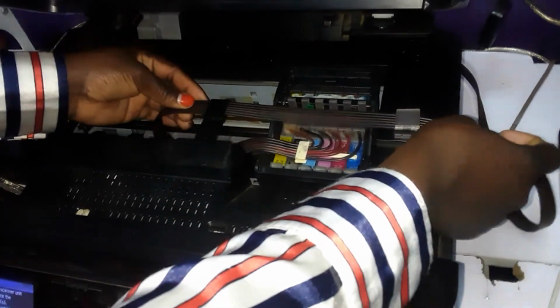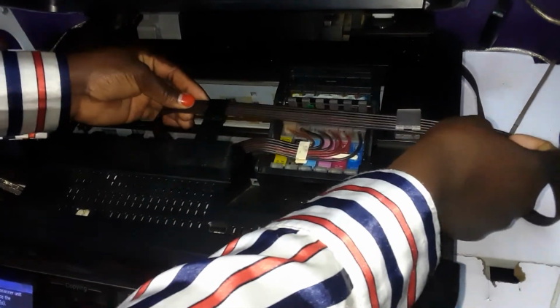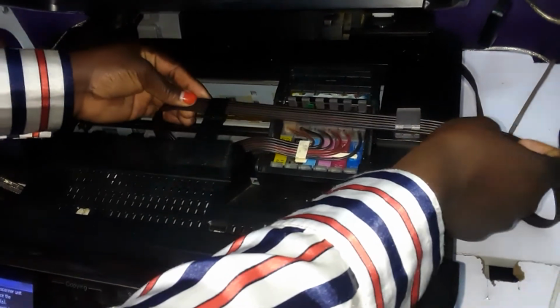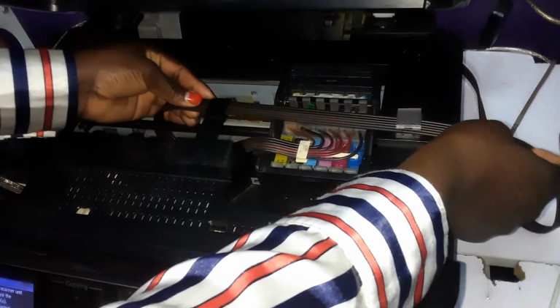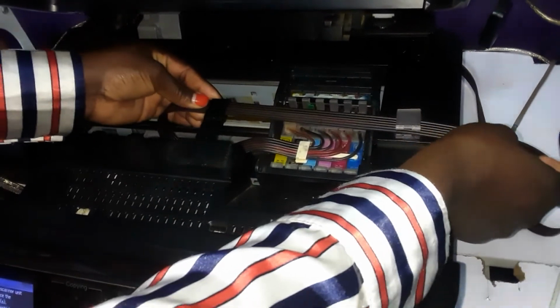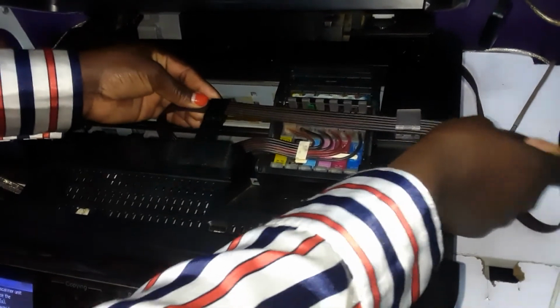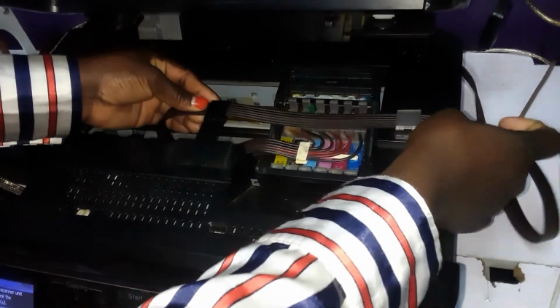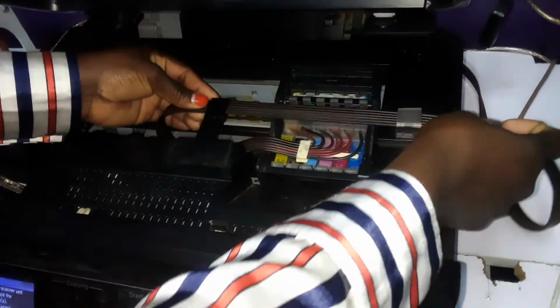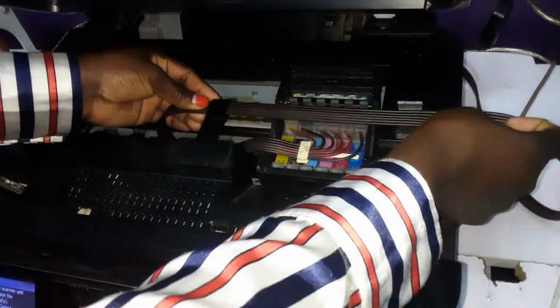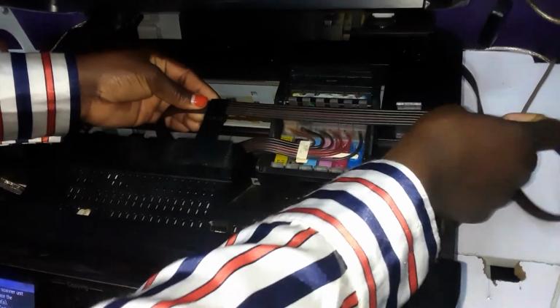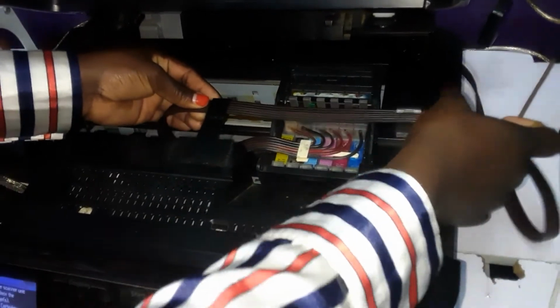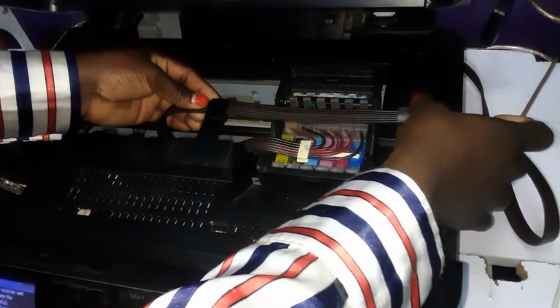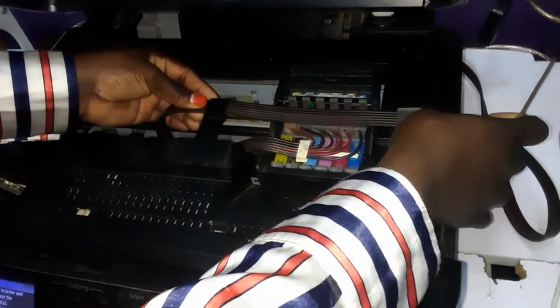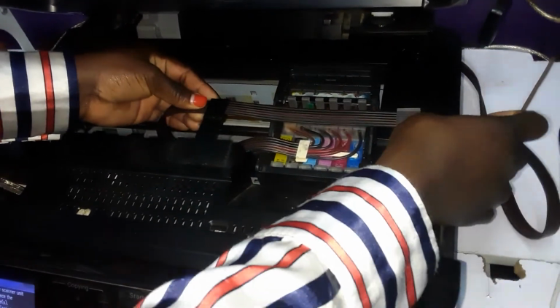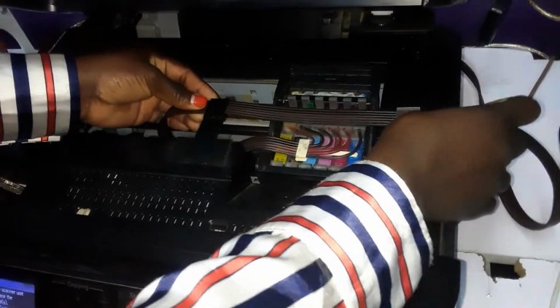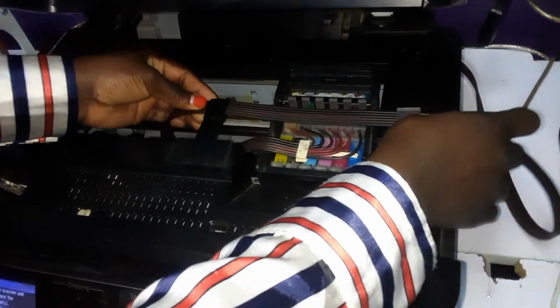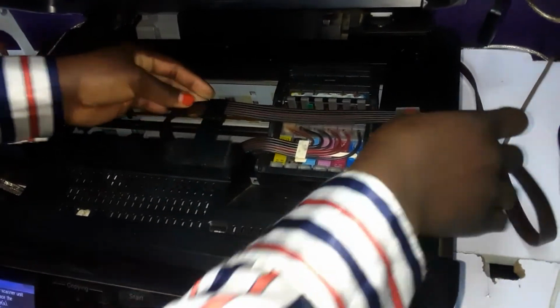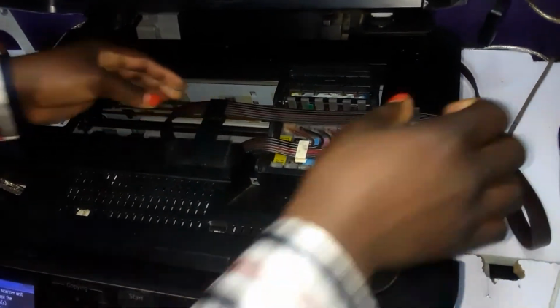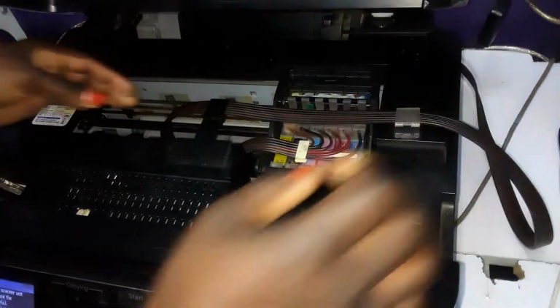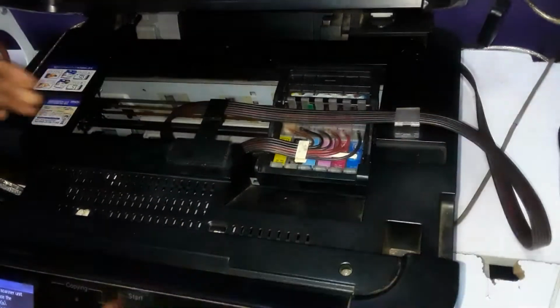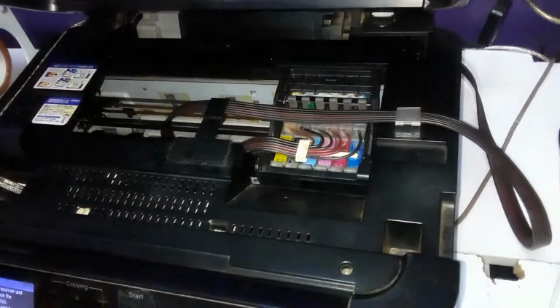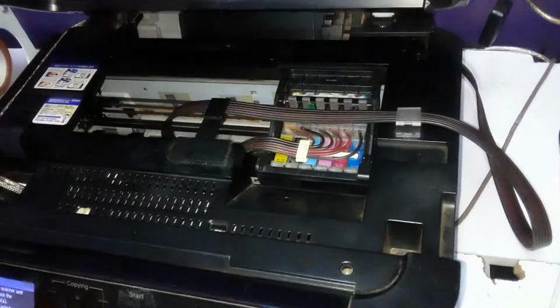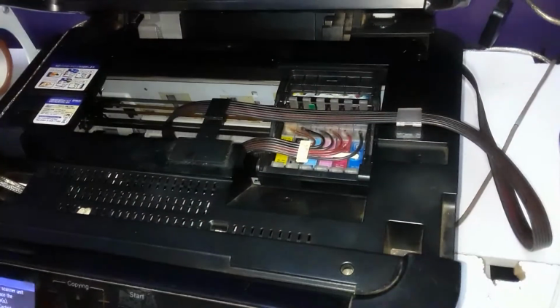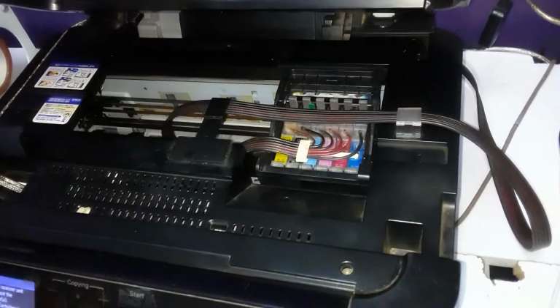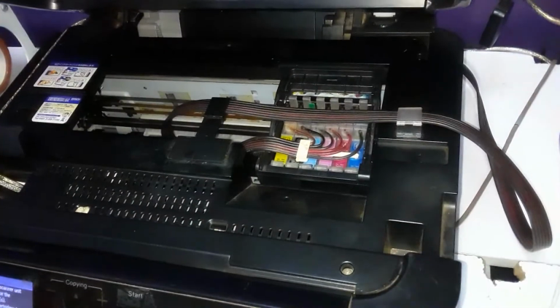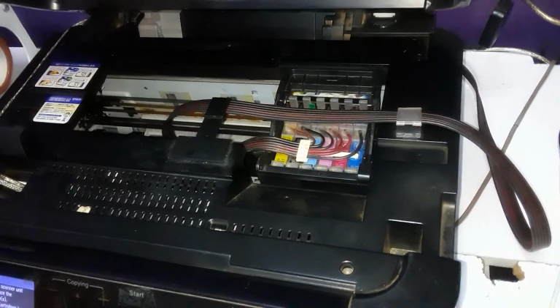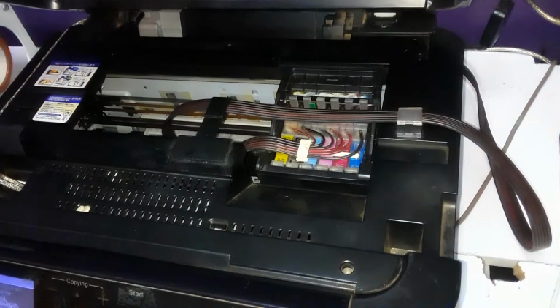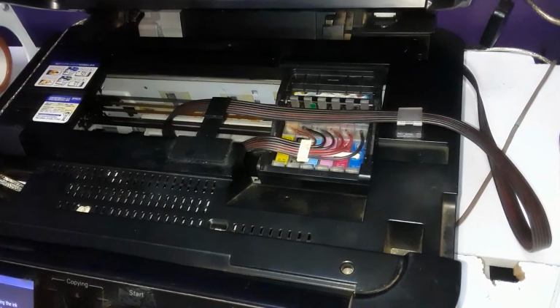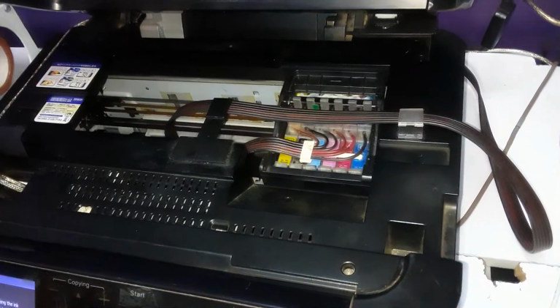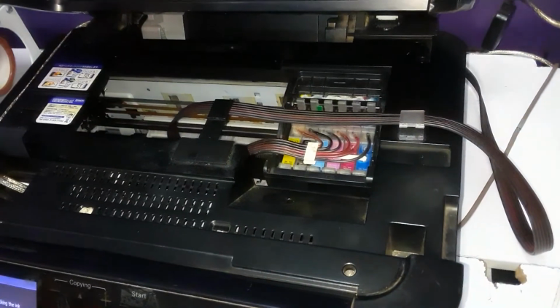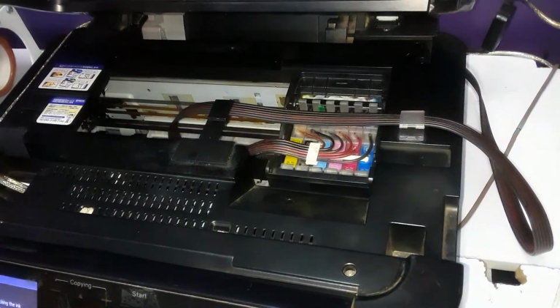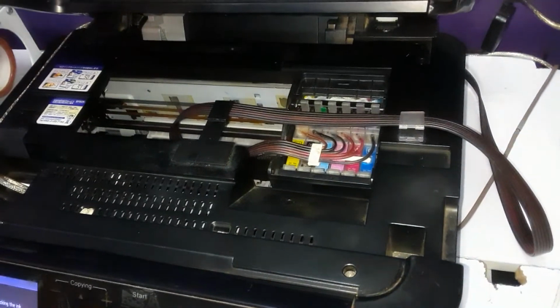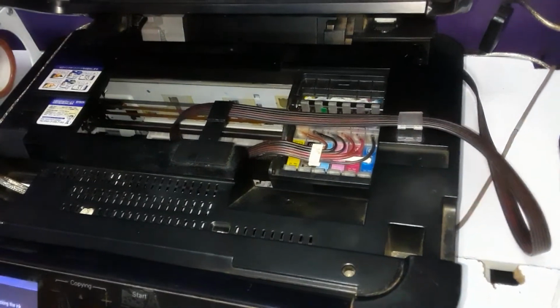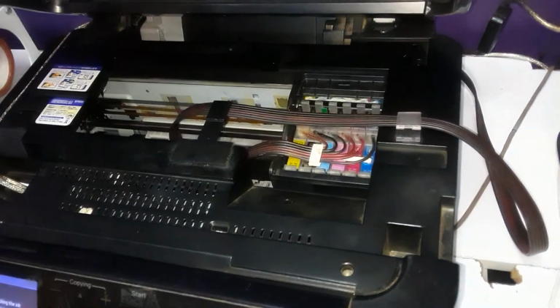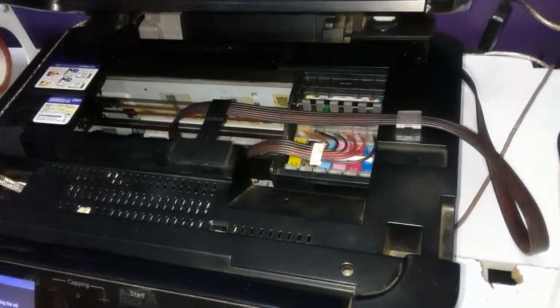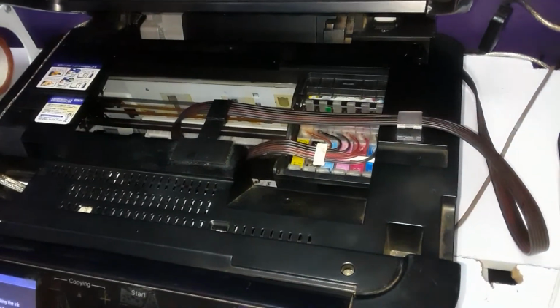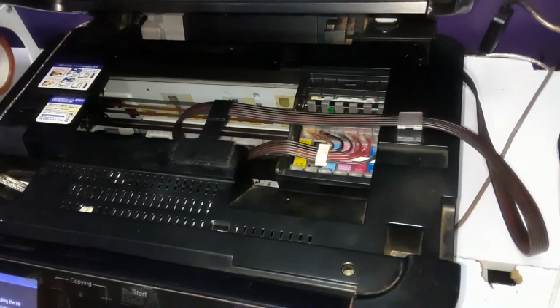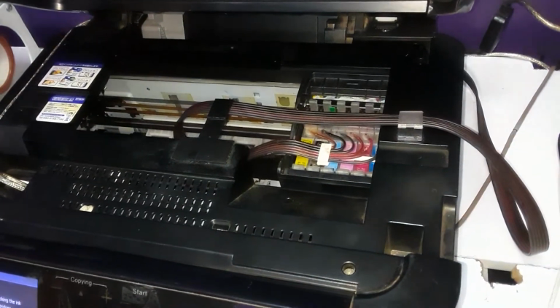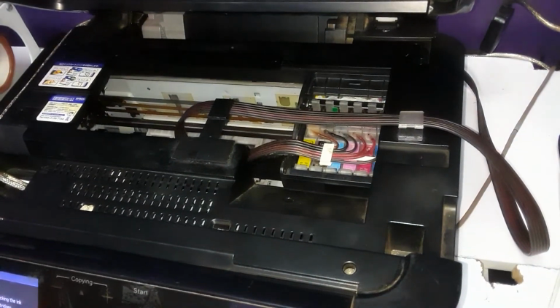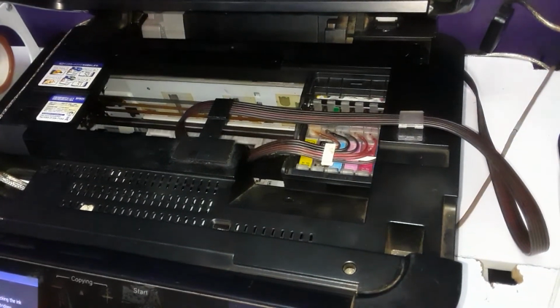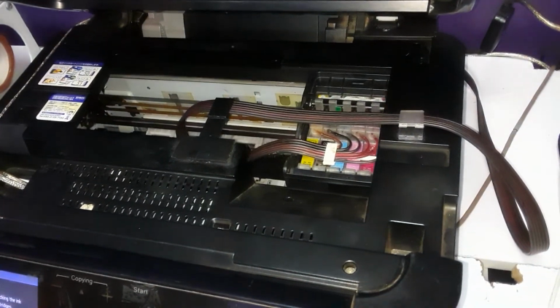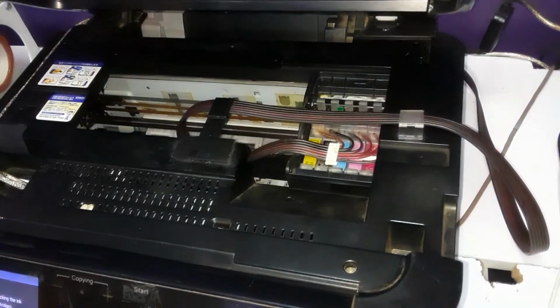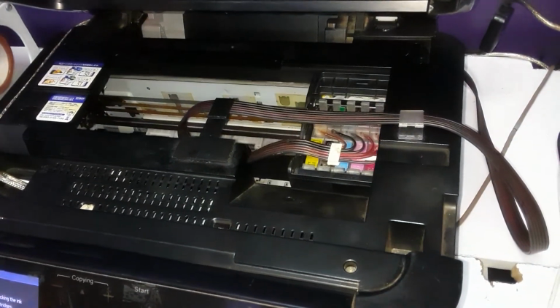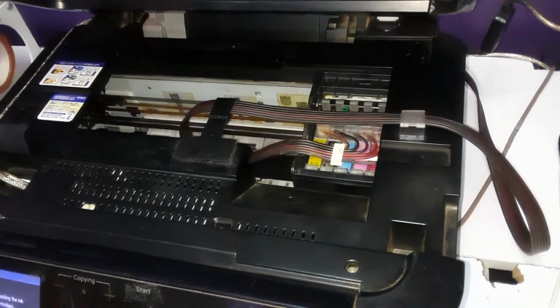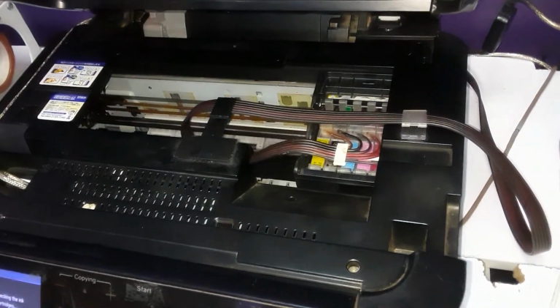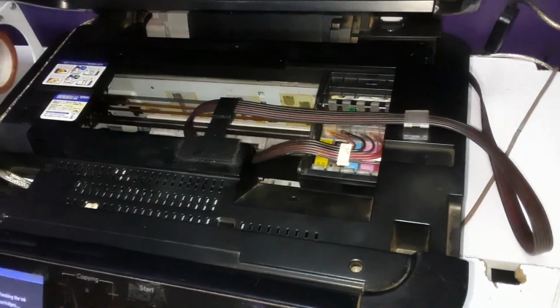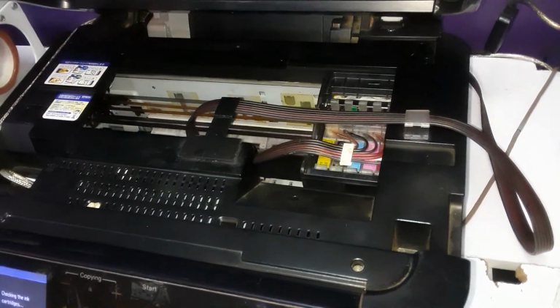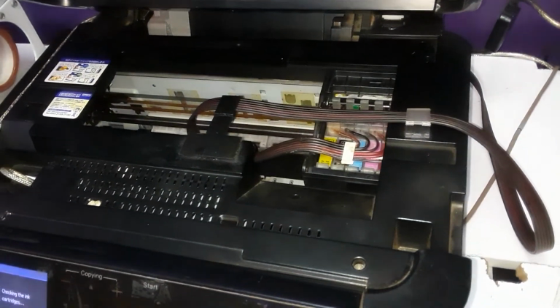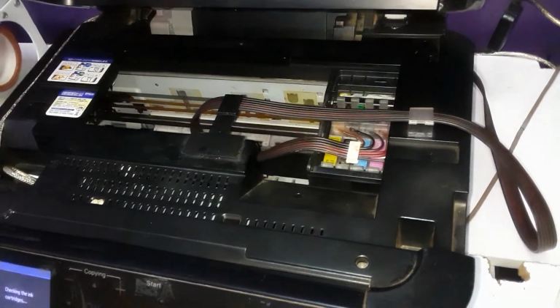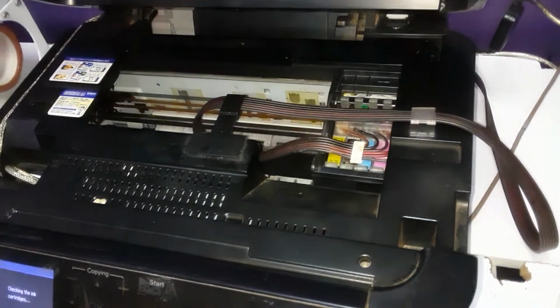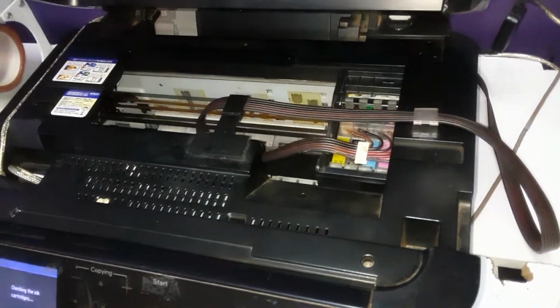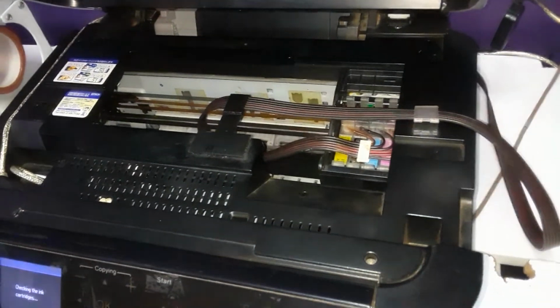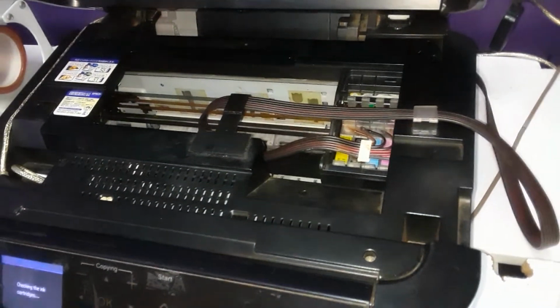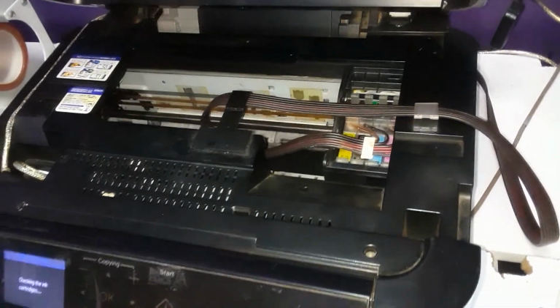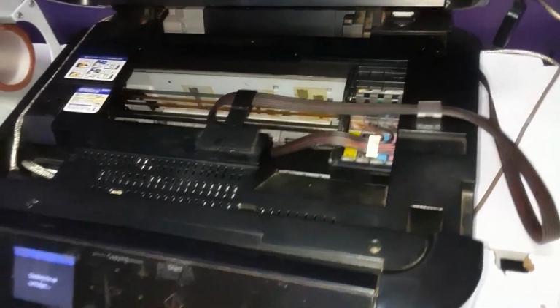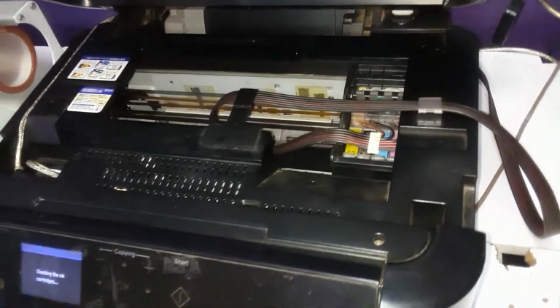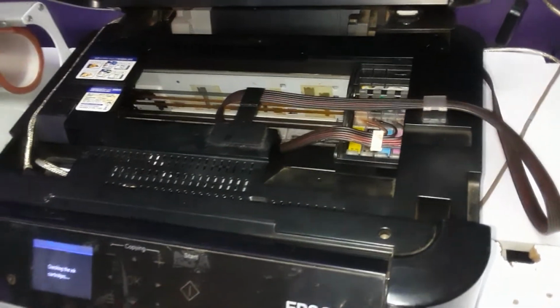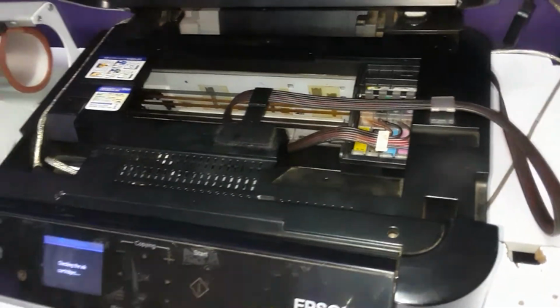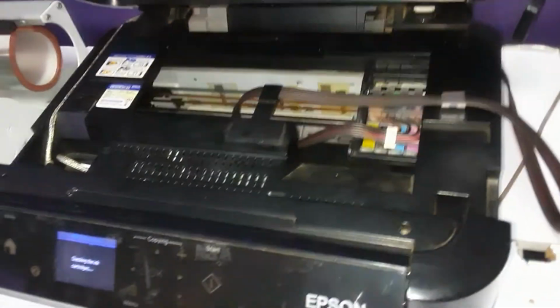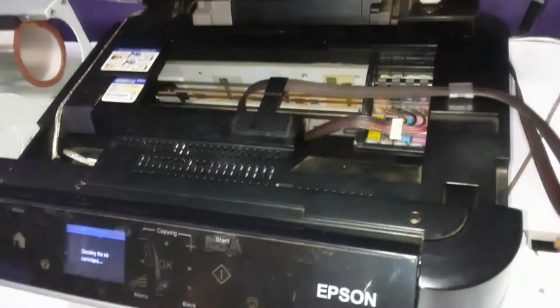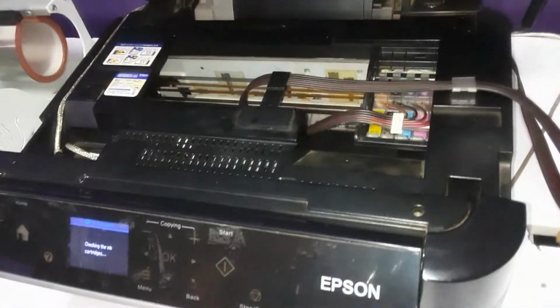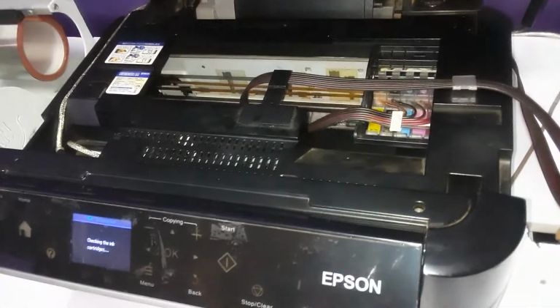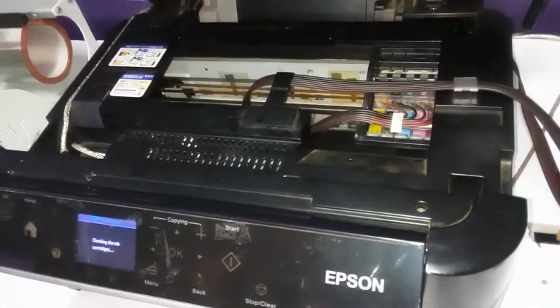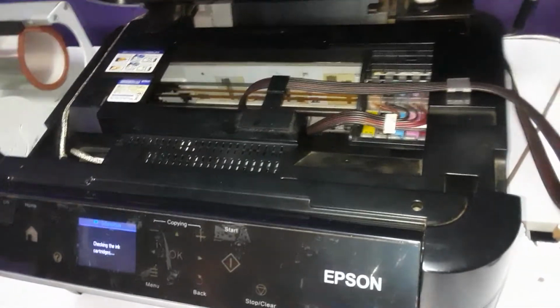Once you've done that, press OK and give it time to charge the ink.